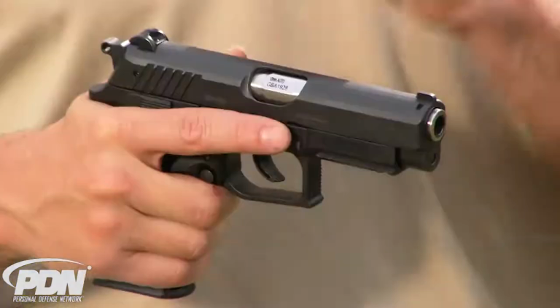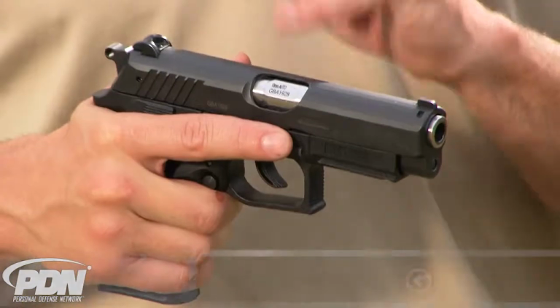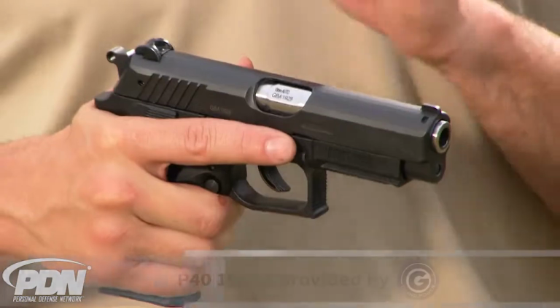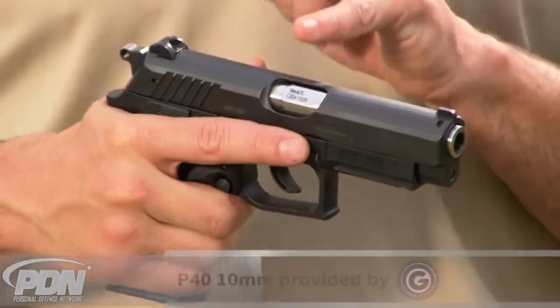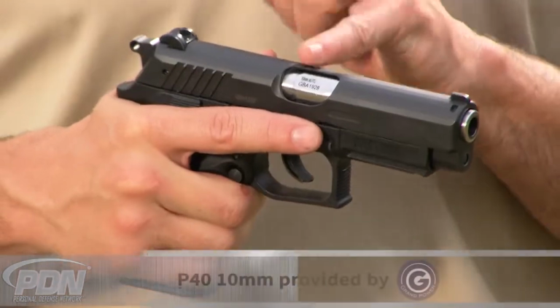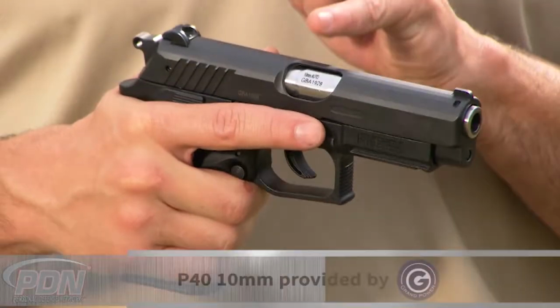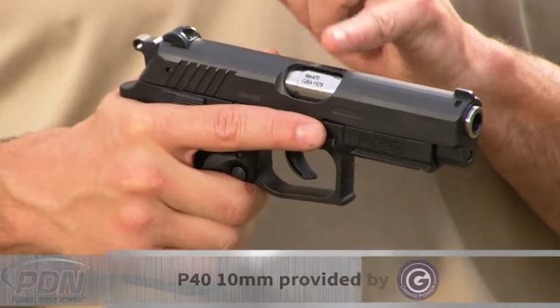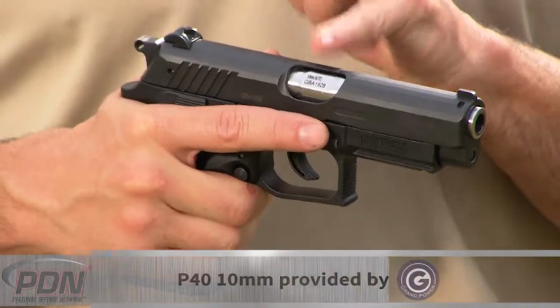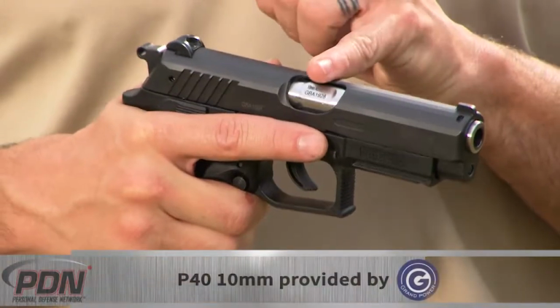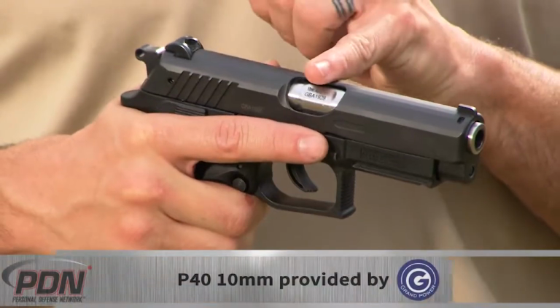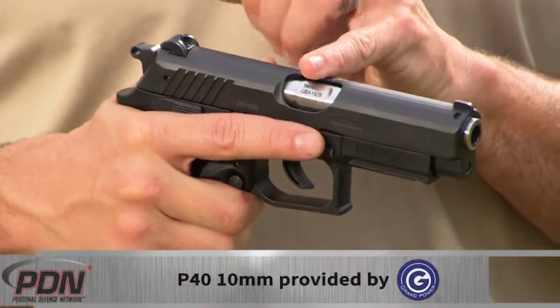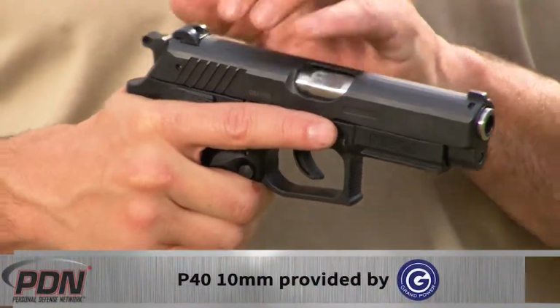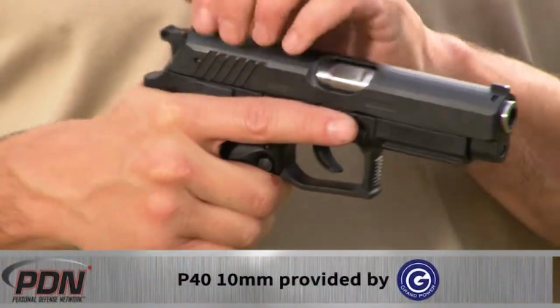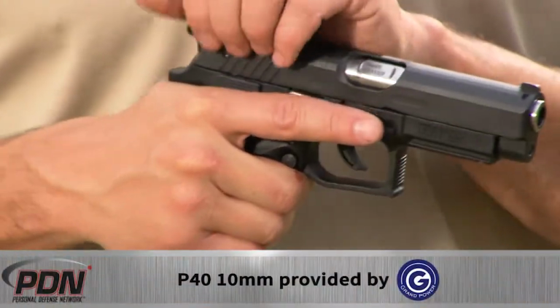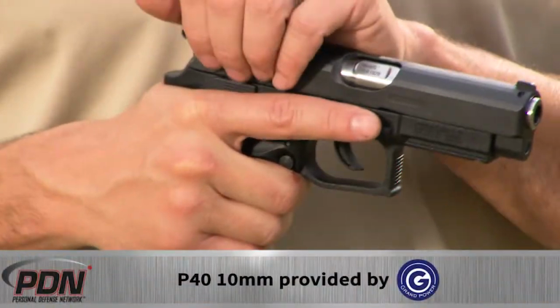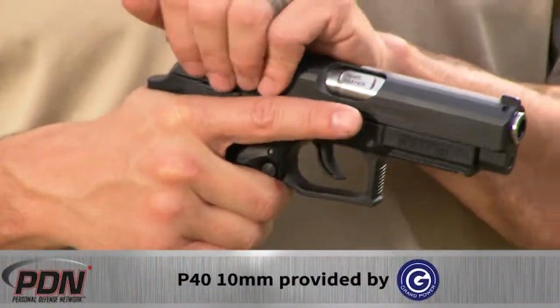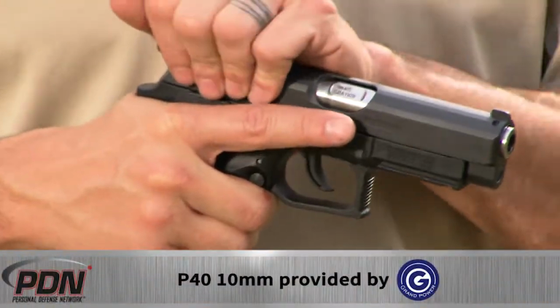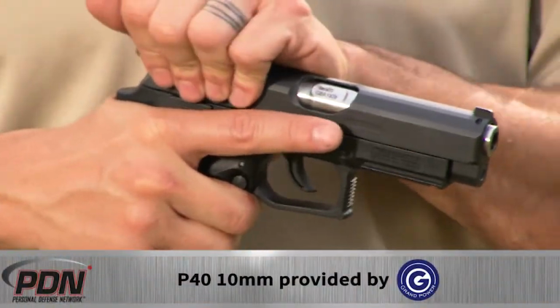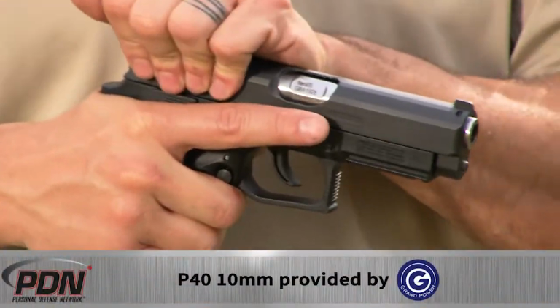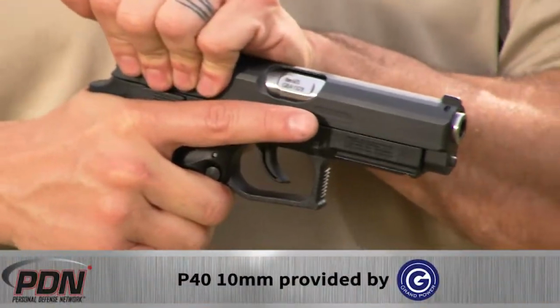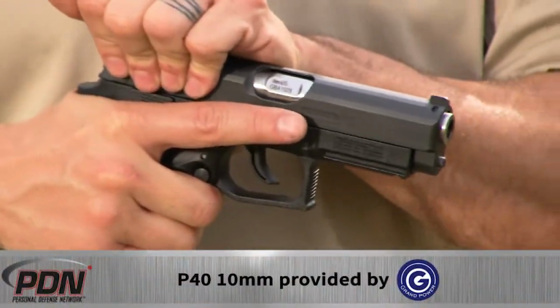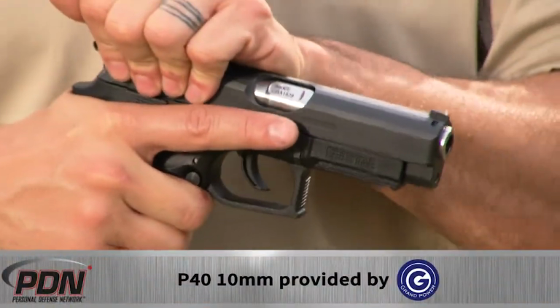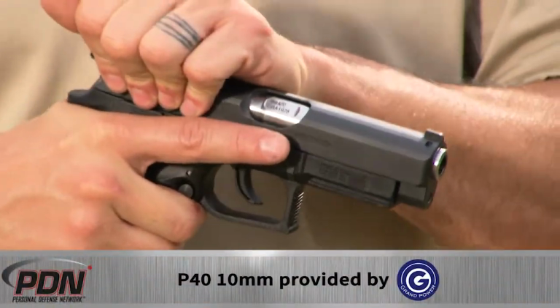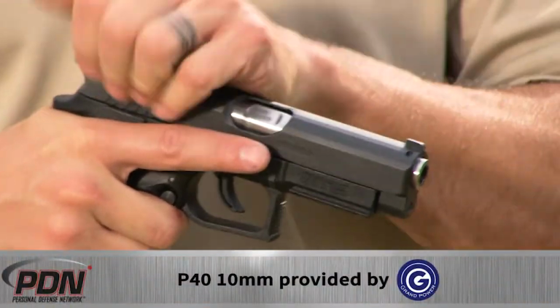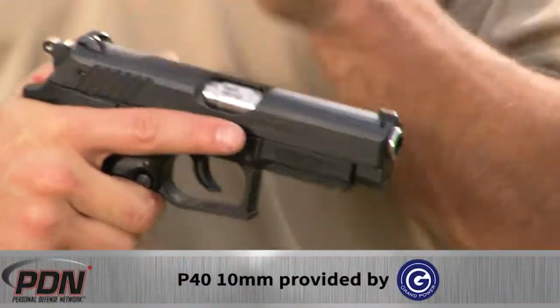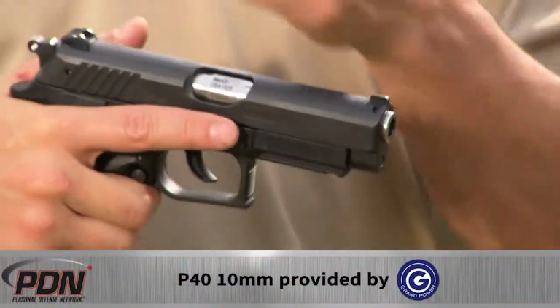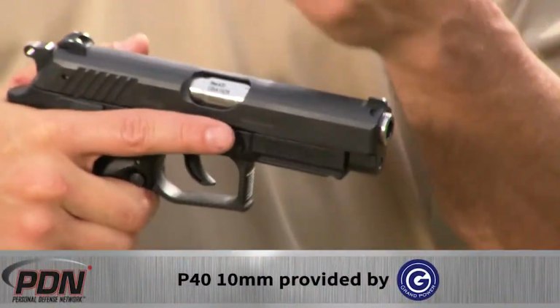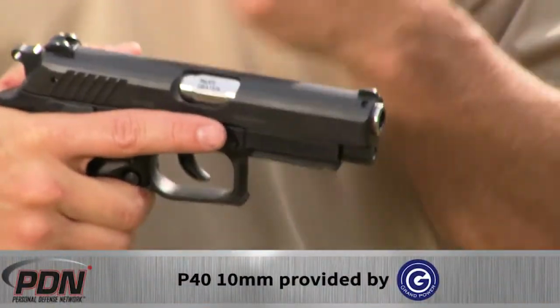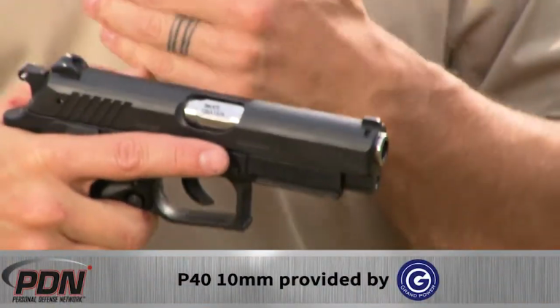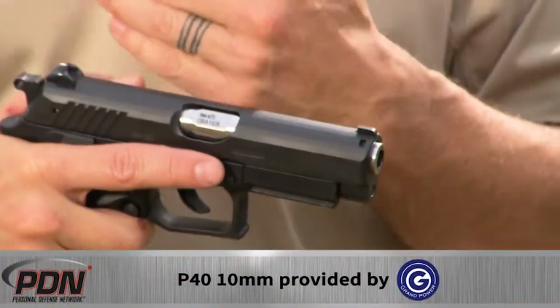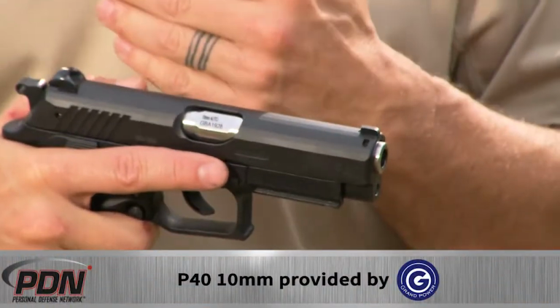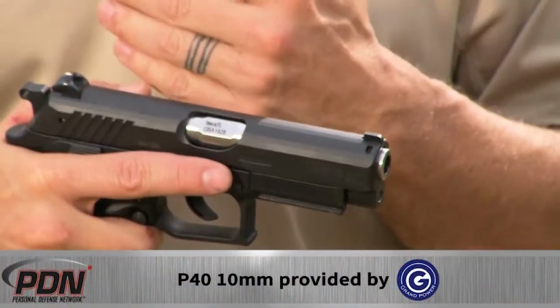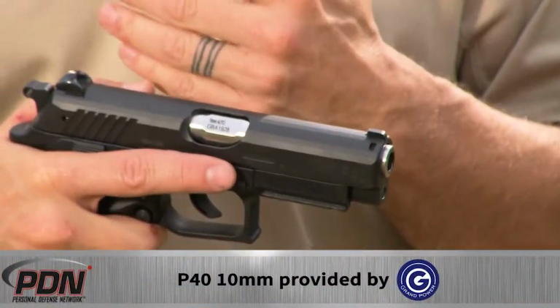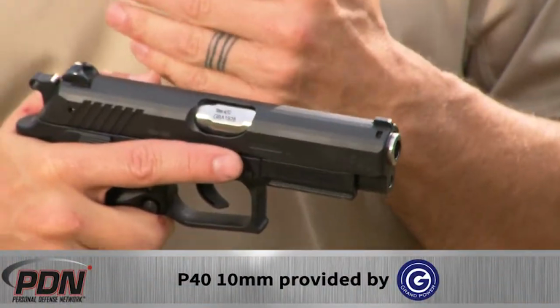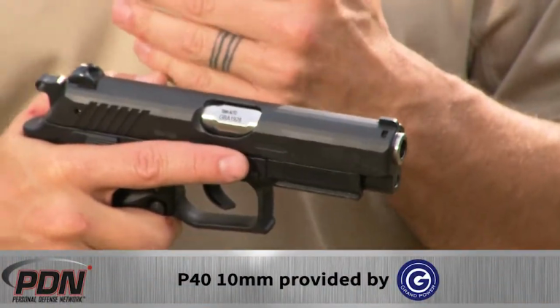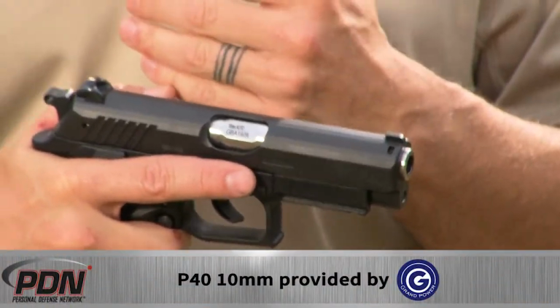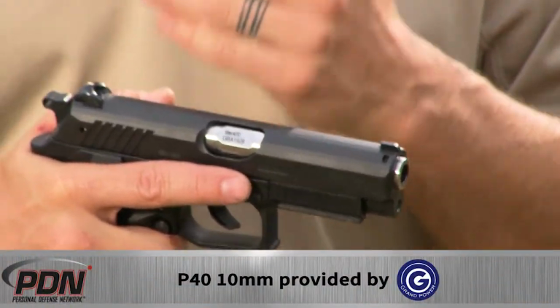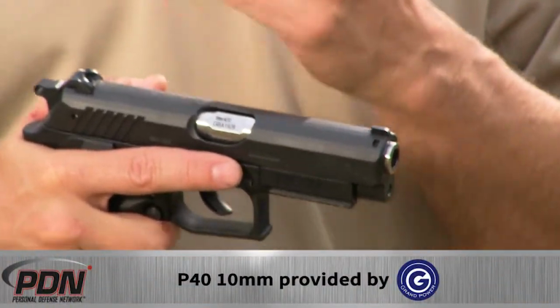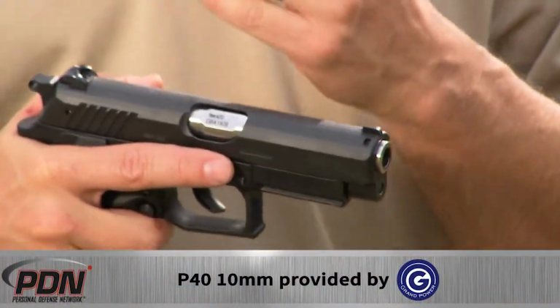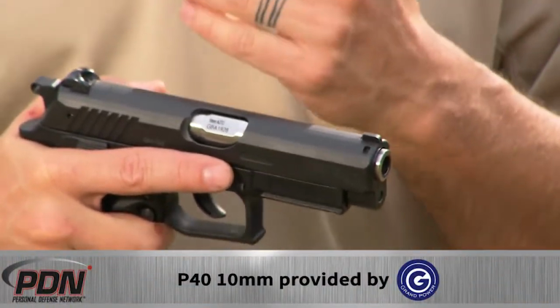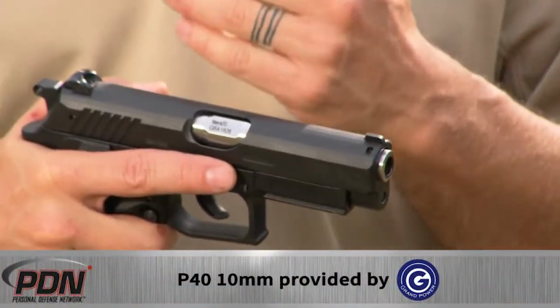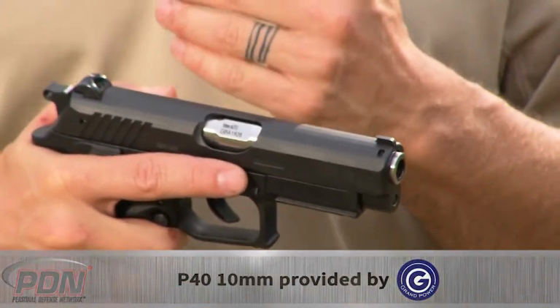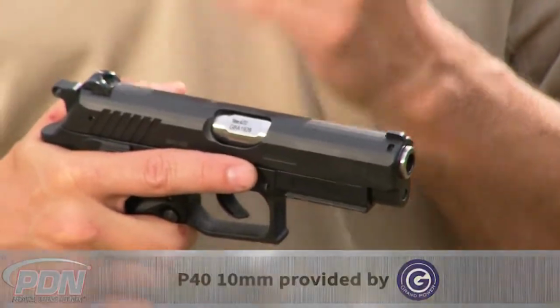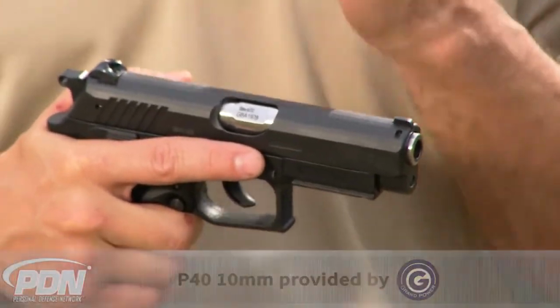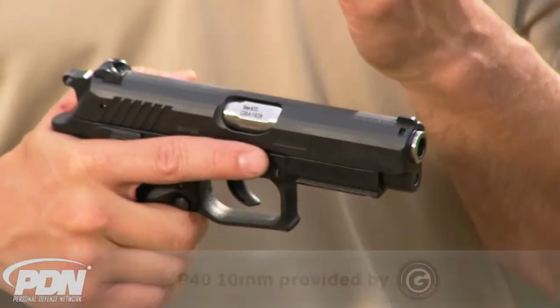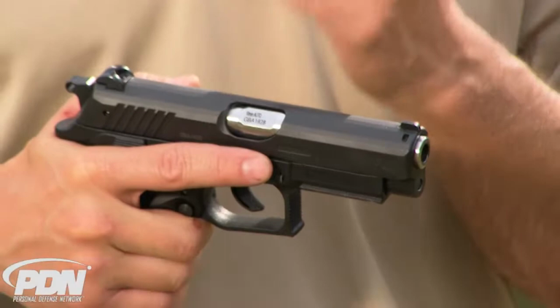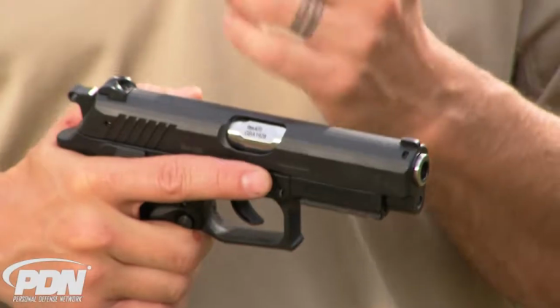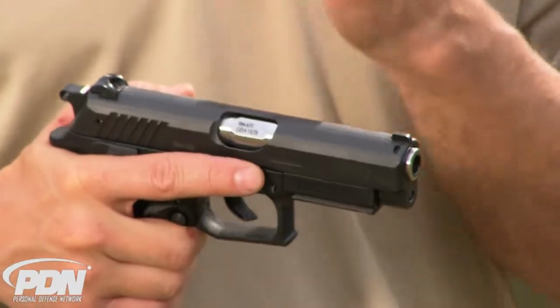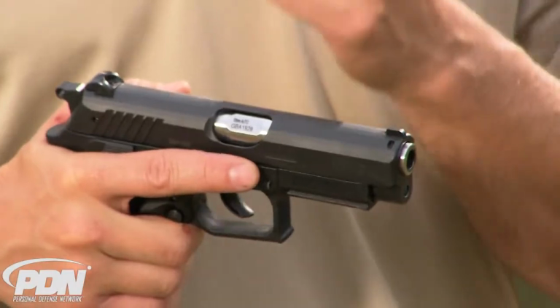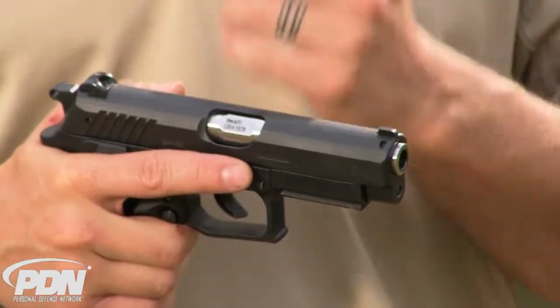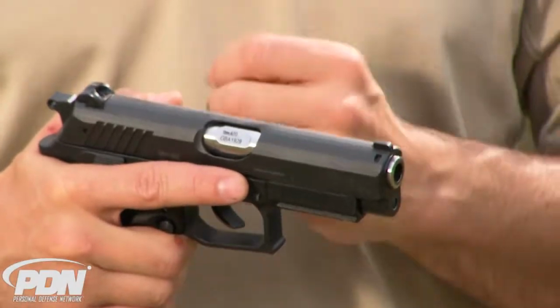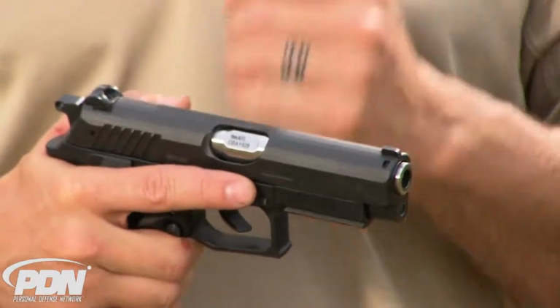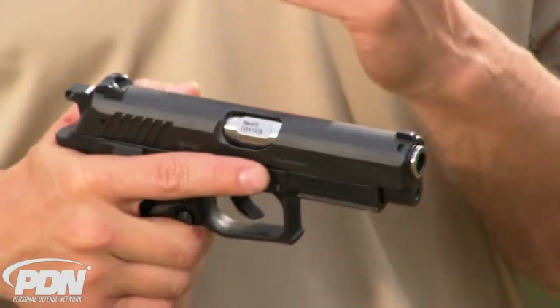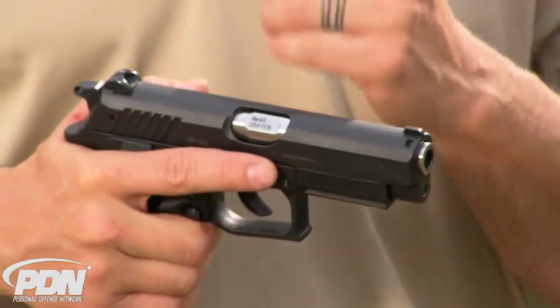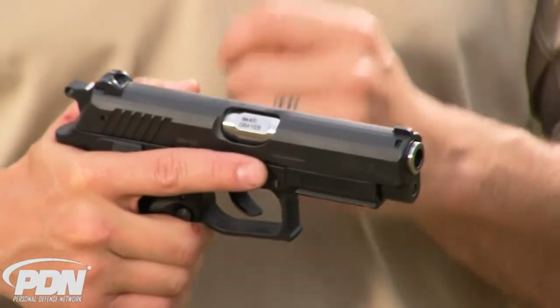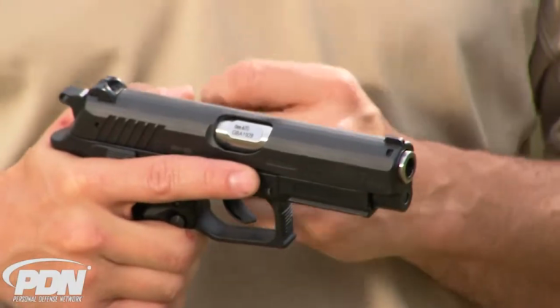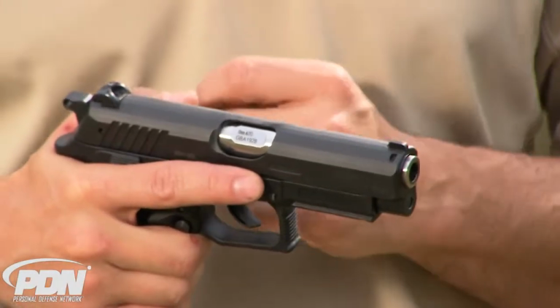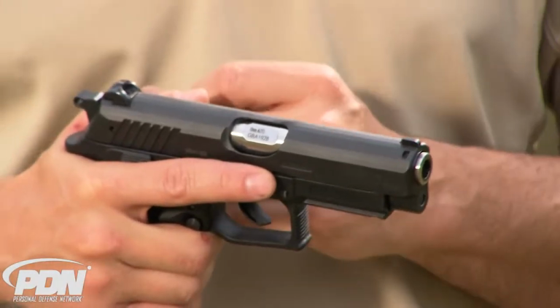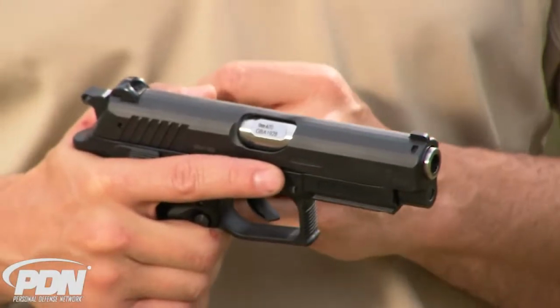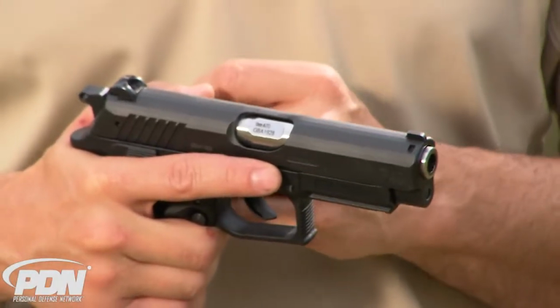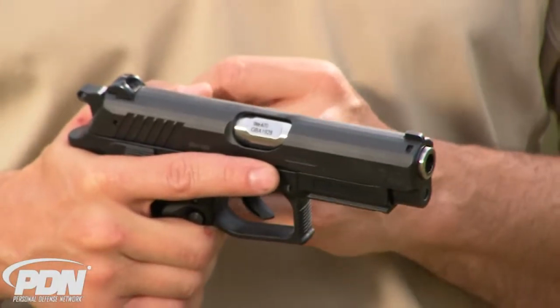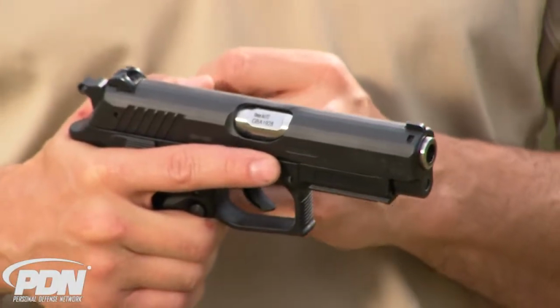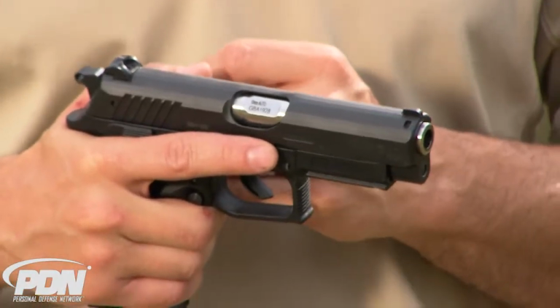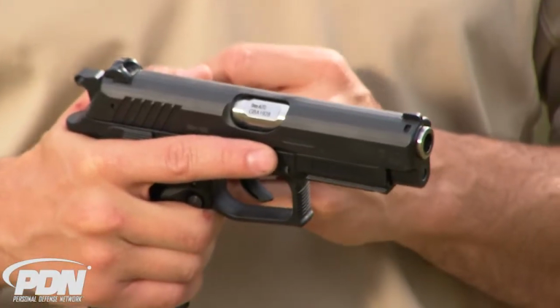If you aren't familiar with the way the rotating barrel system works, it changes the recoil impulse and it does a lot to tame the very powerful 10 millimeter auto cartridge.